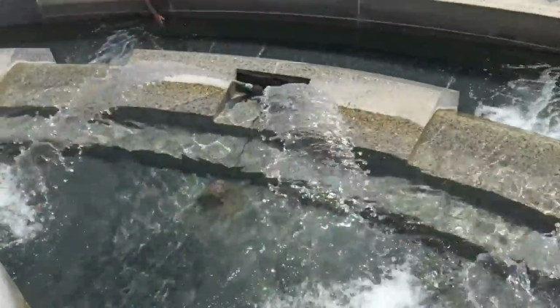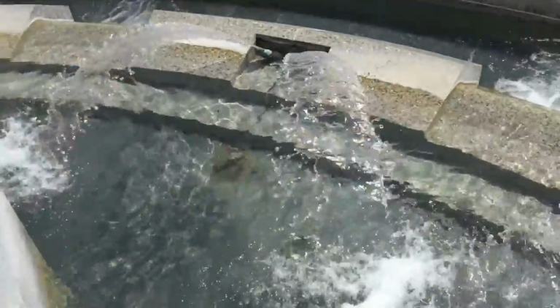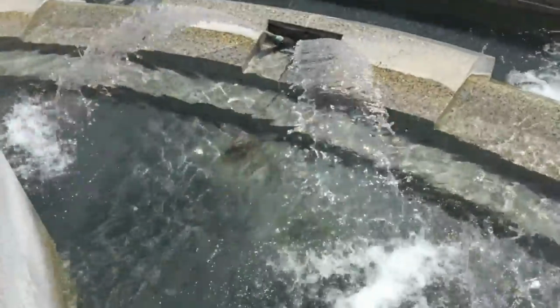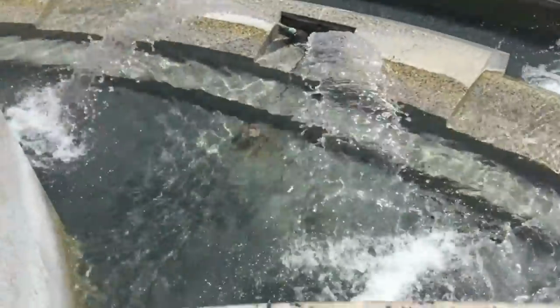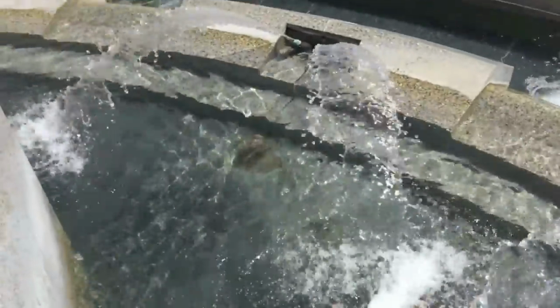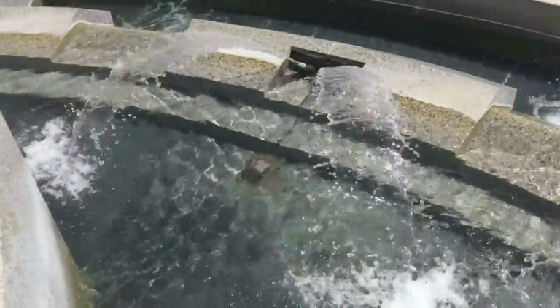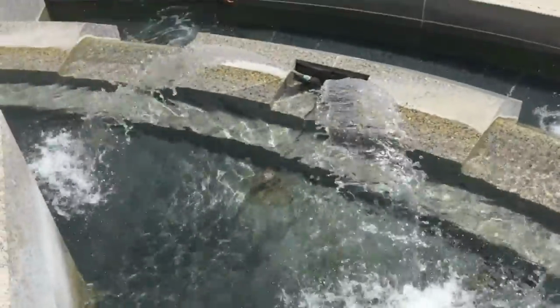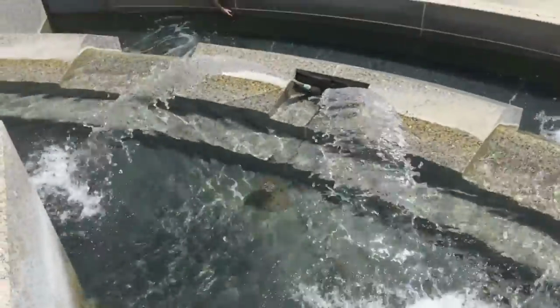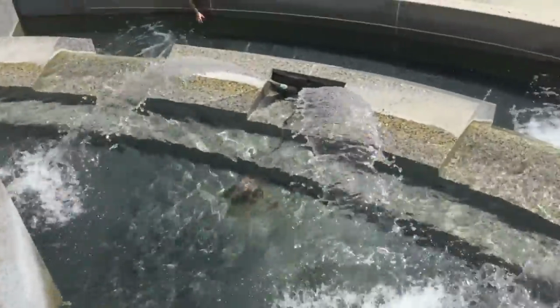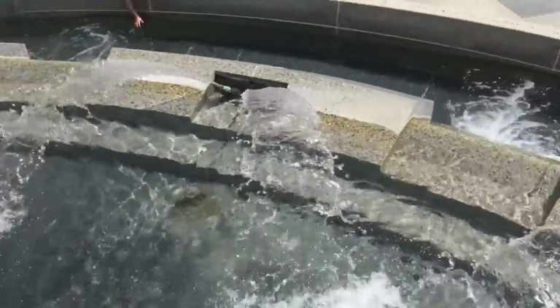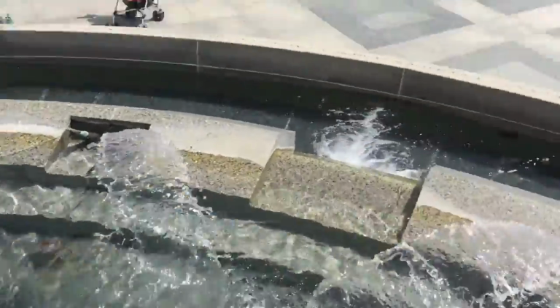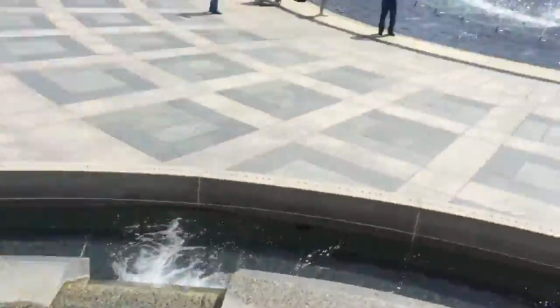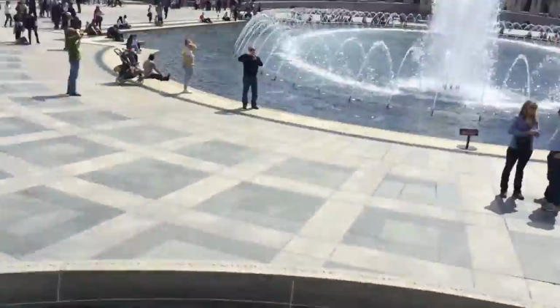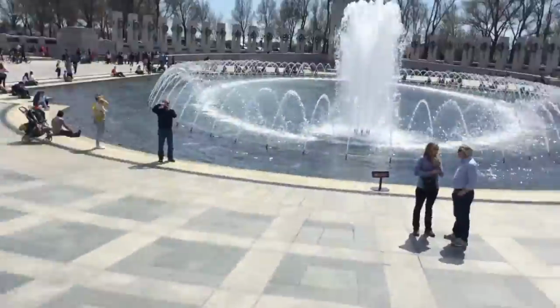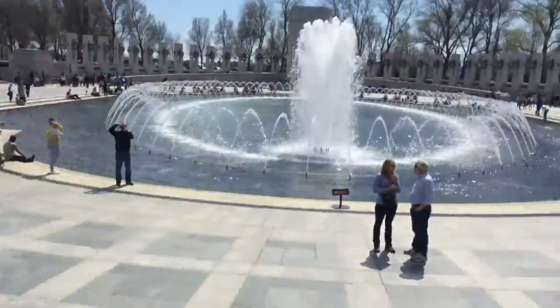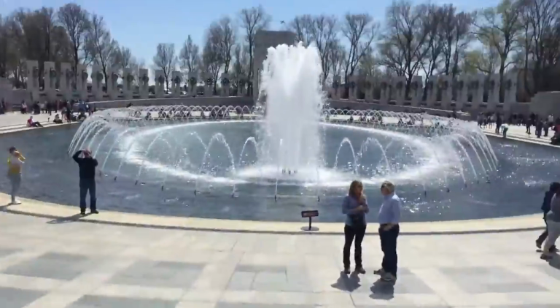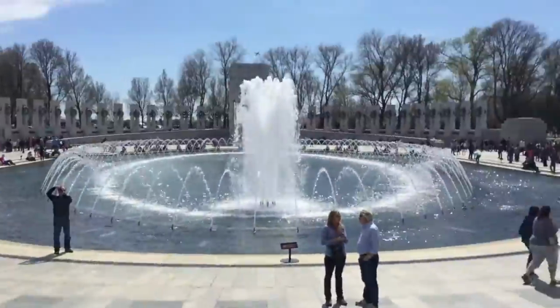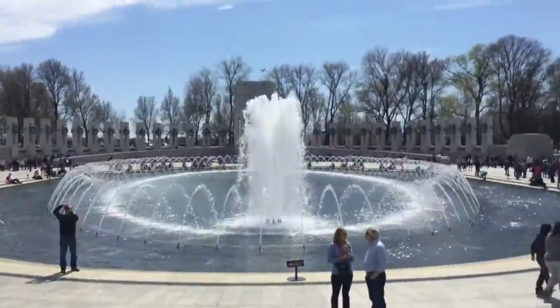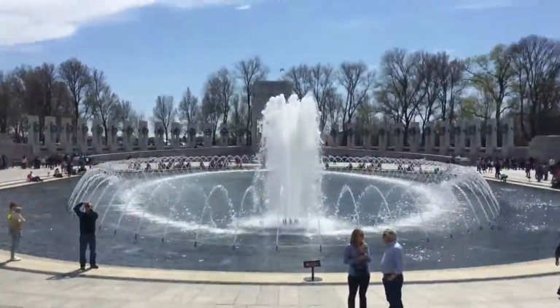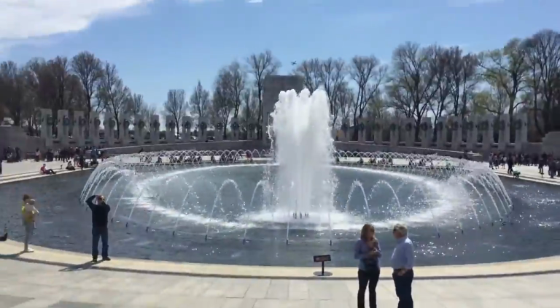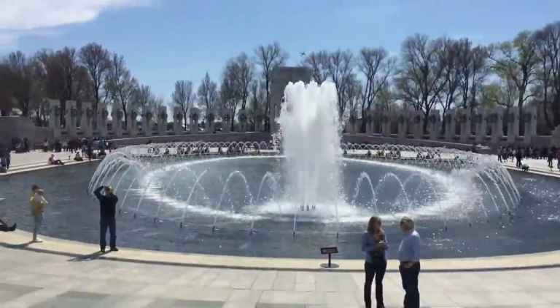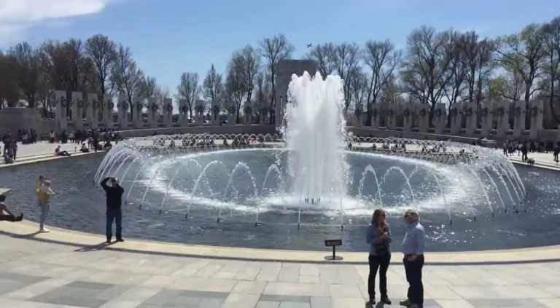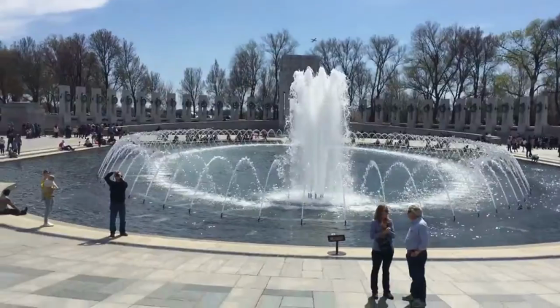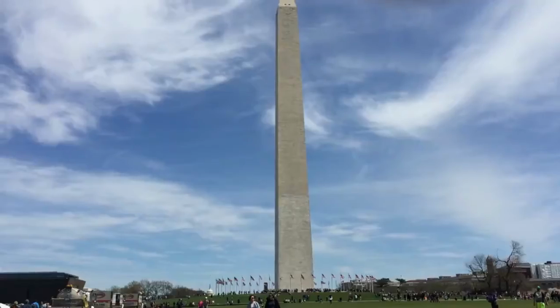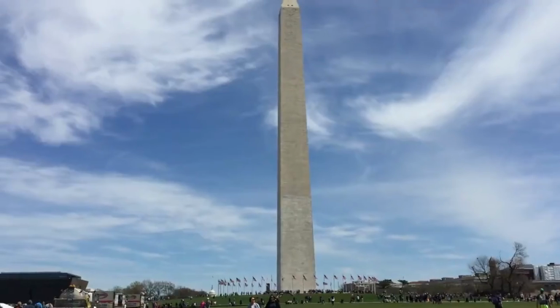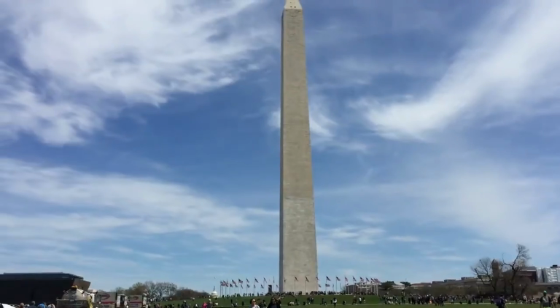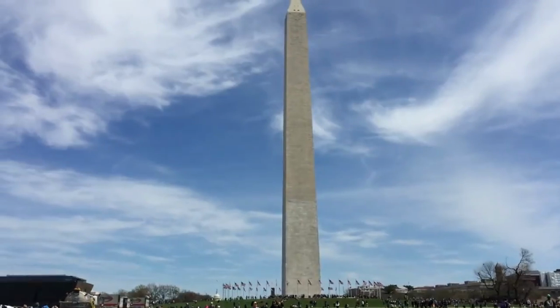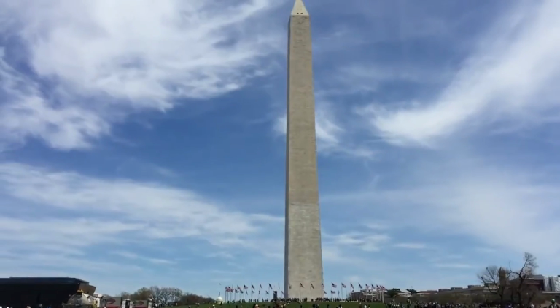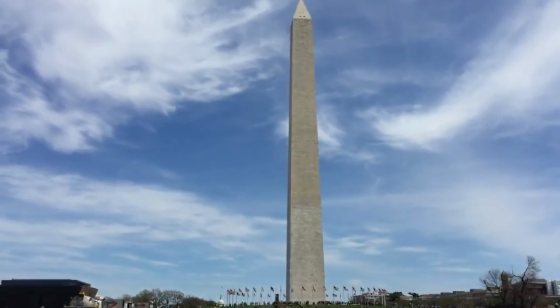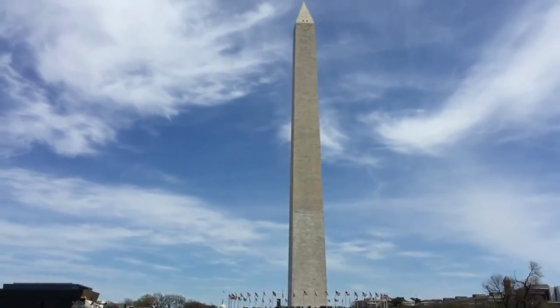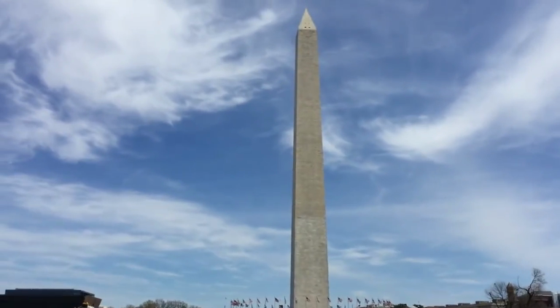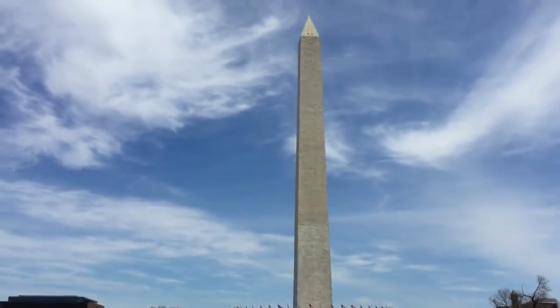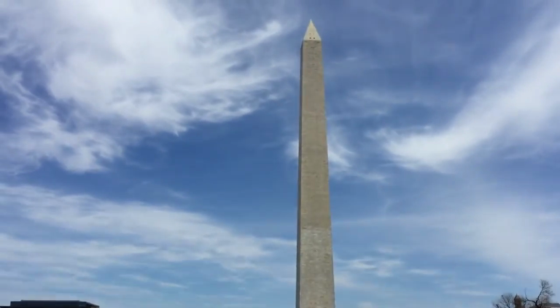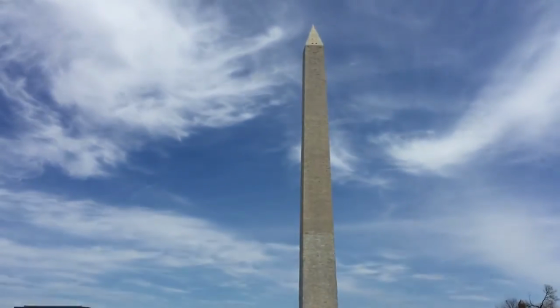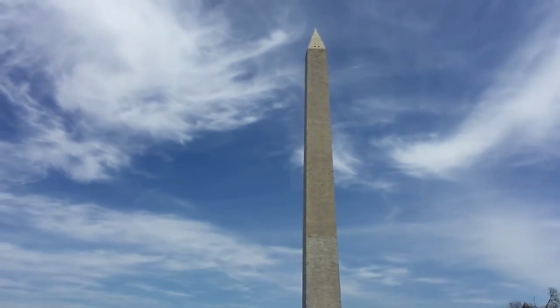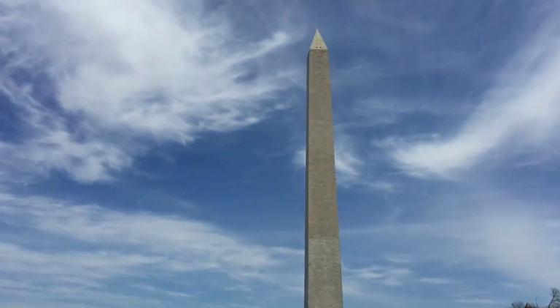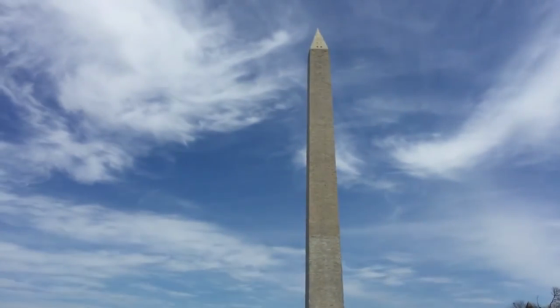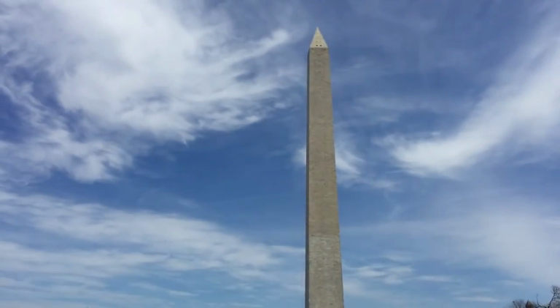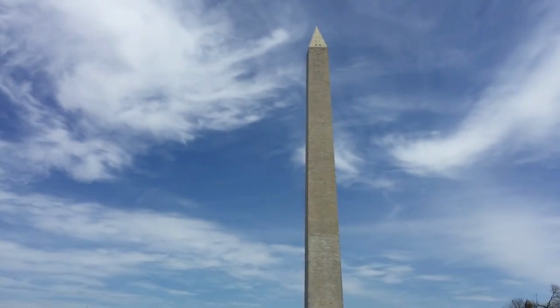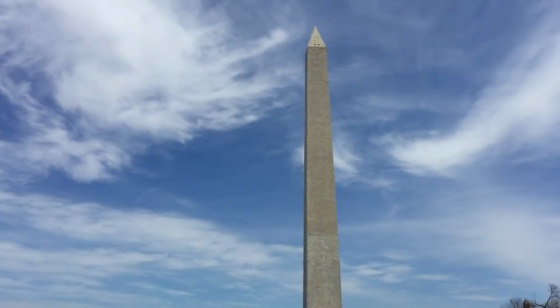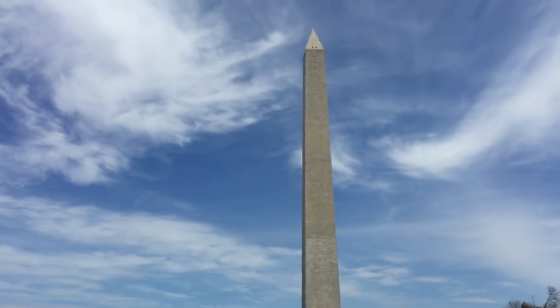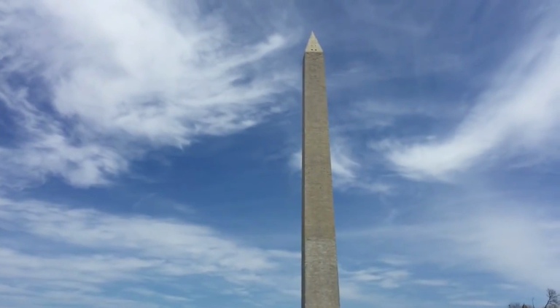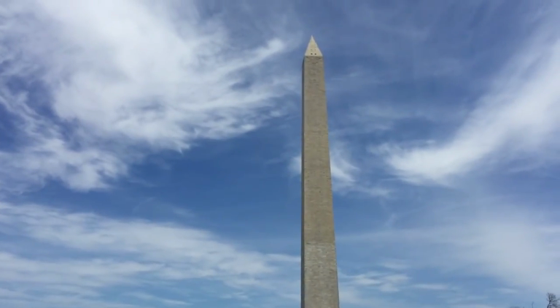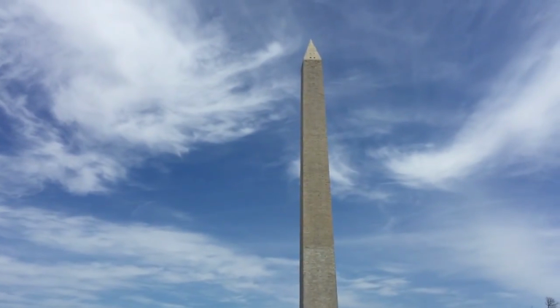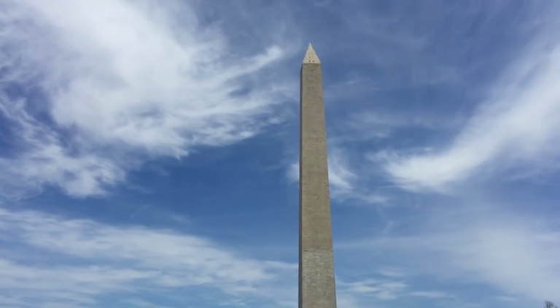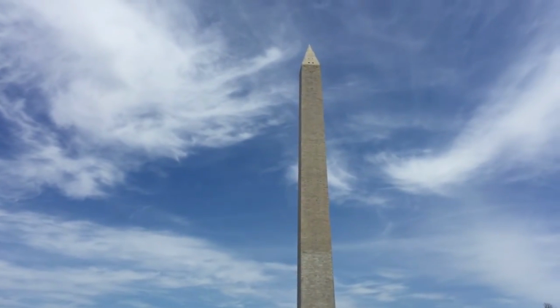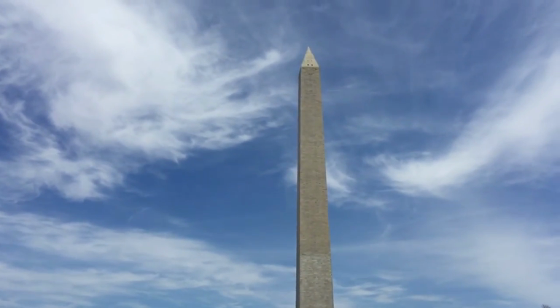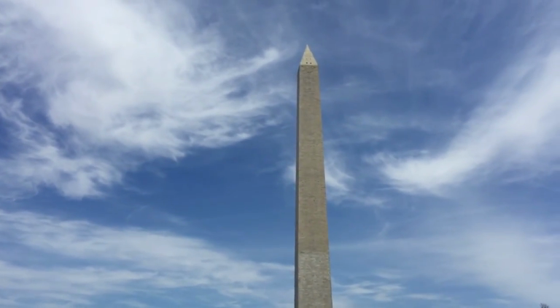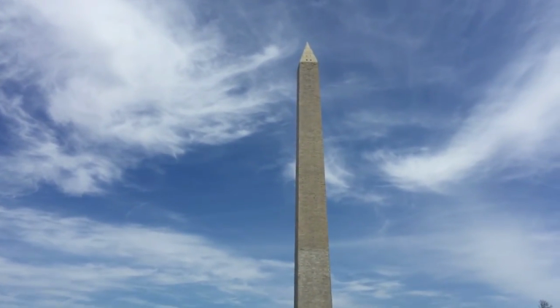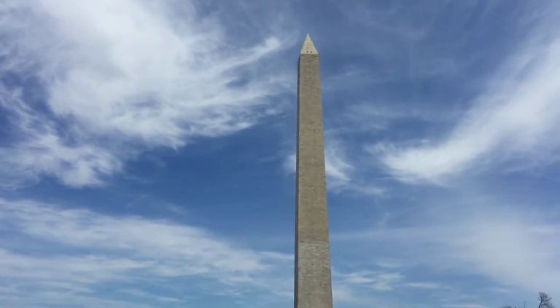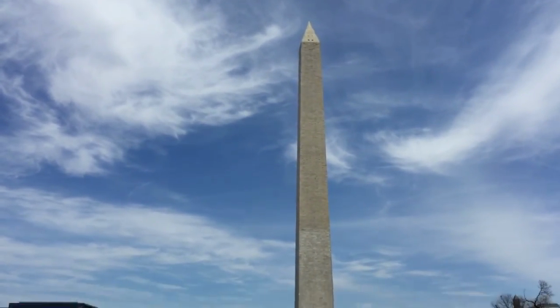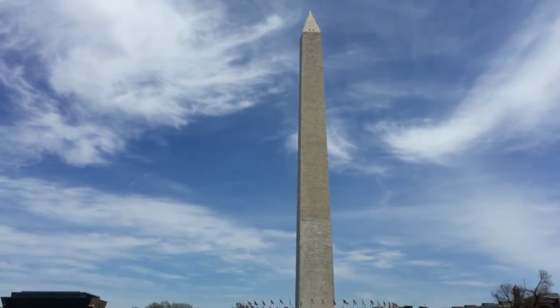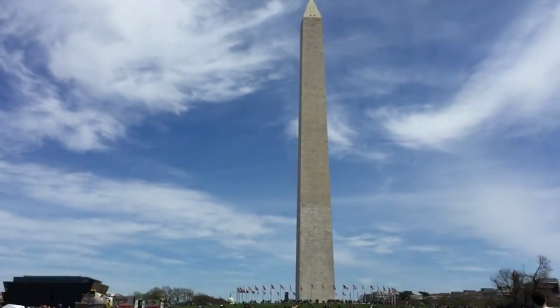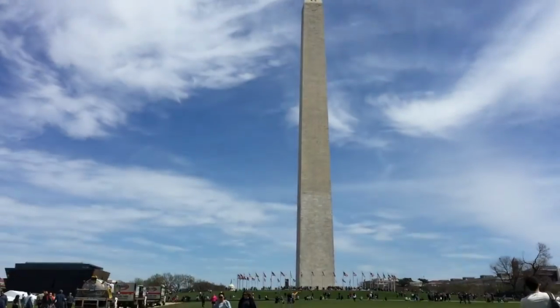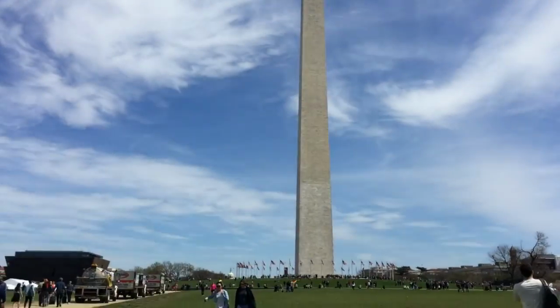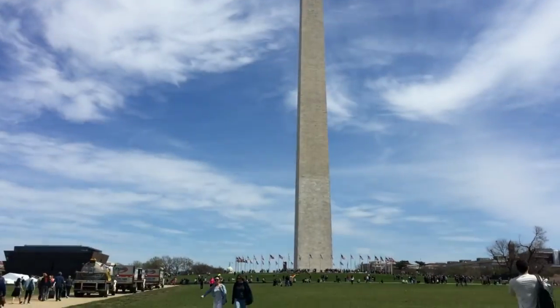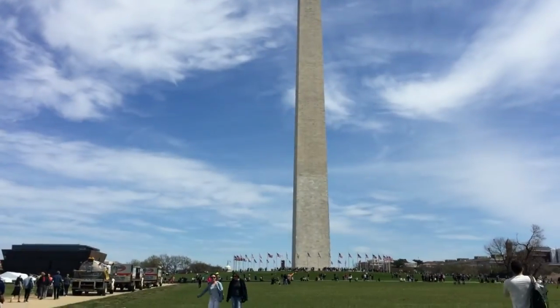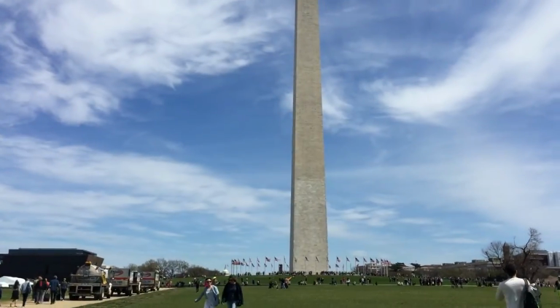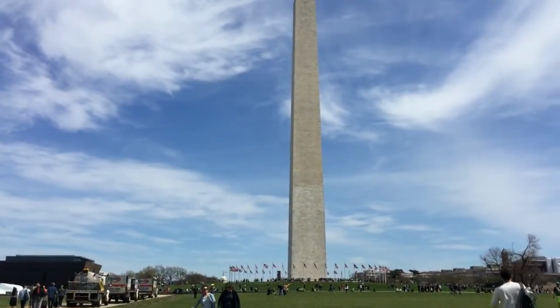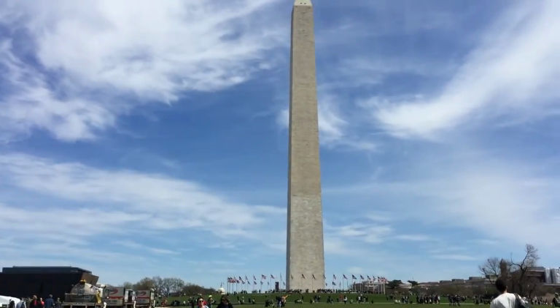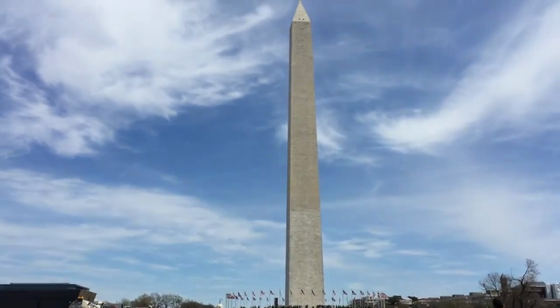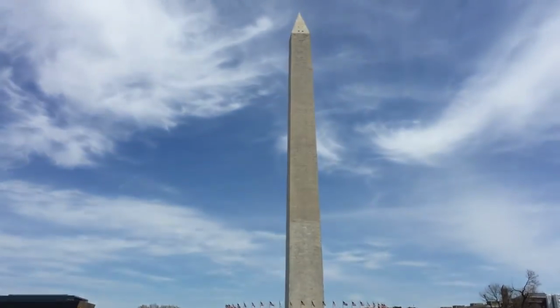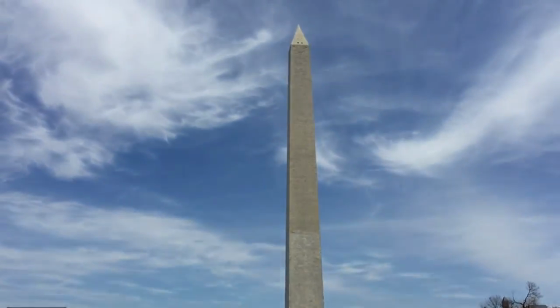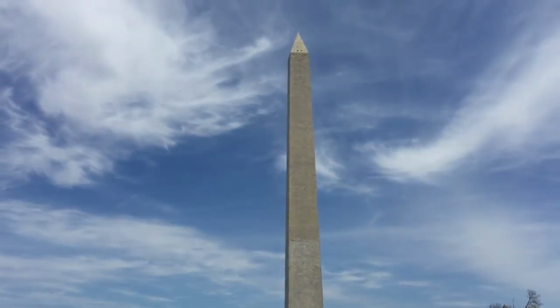Stuff over there too — it's nice. It's the Washington Monument. Pretty cool.